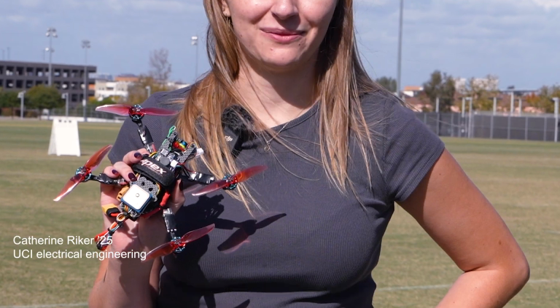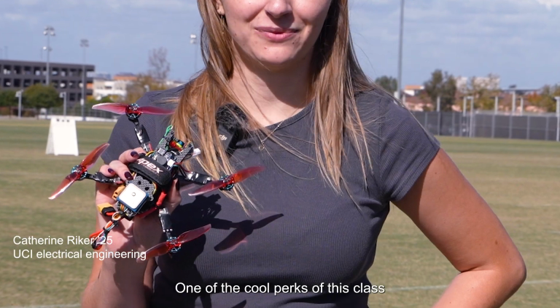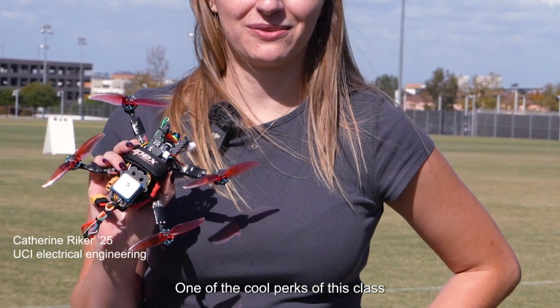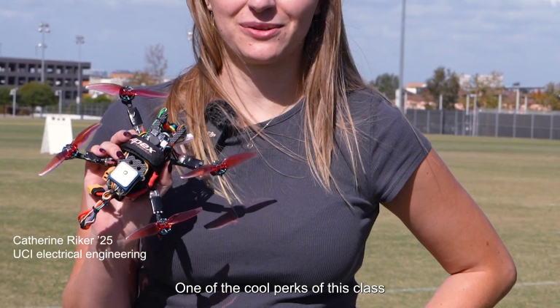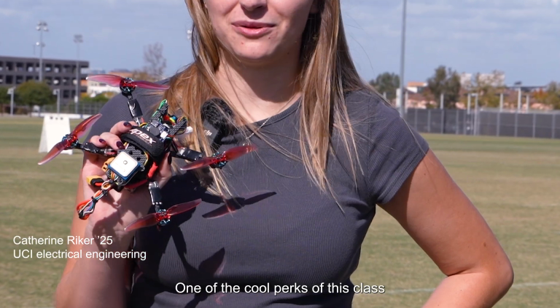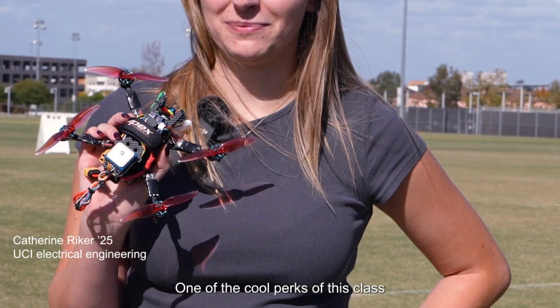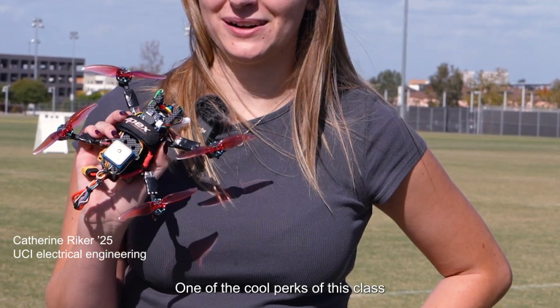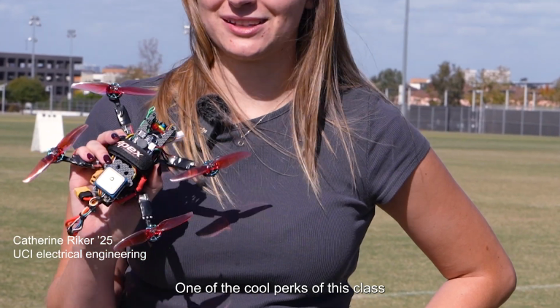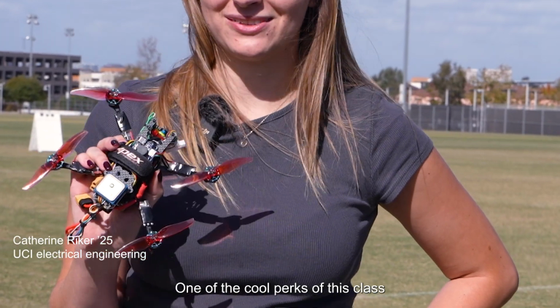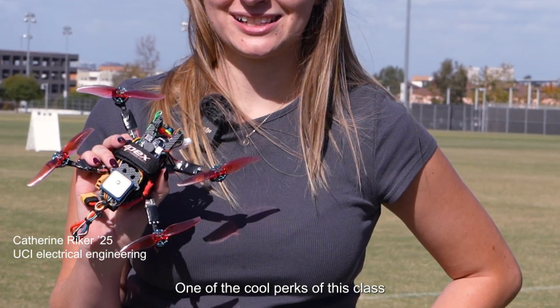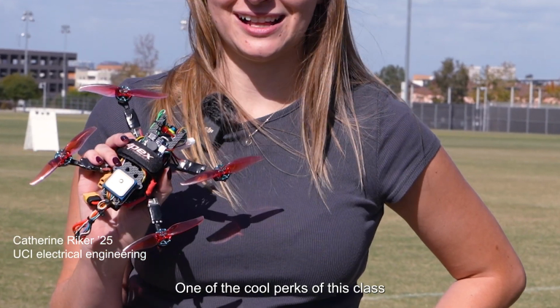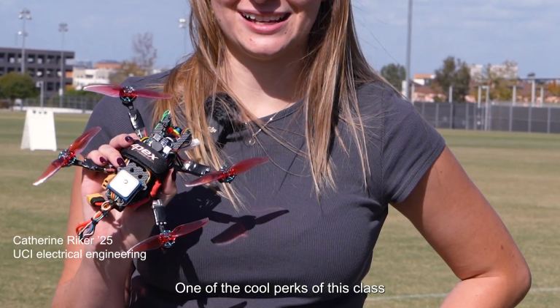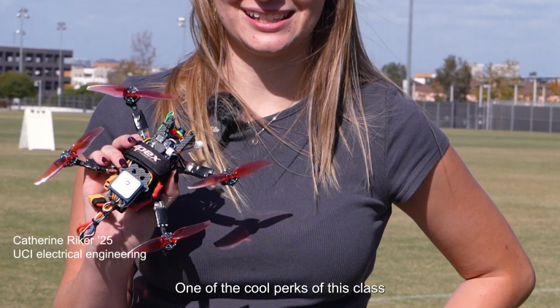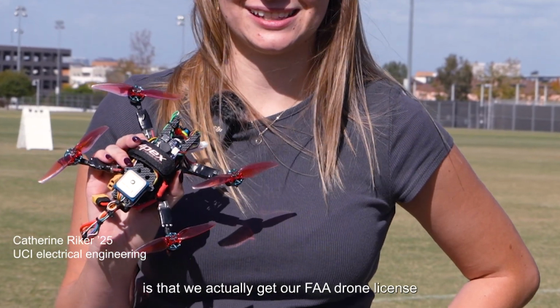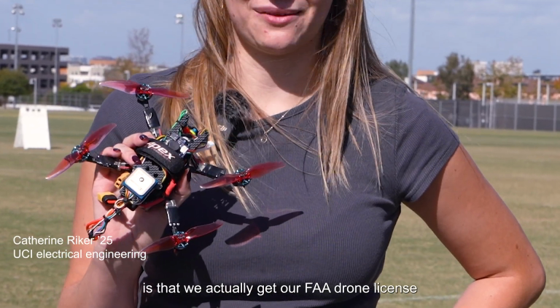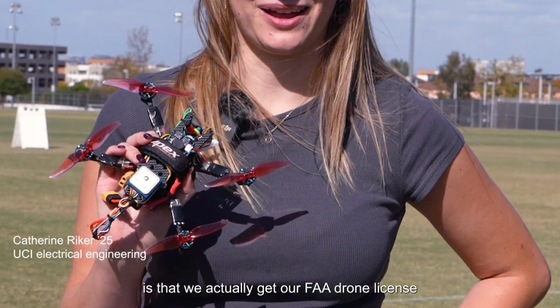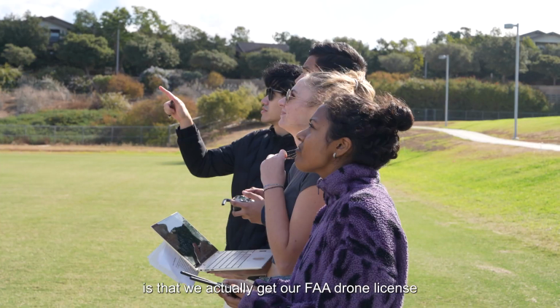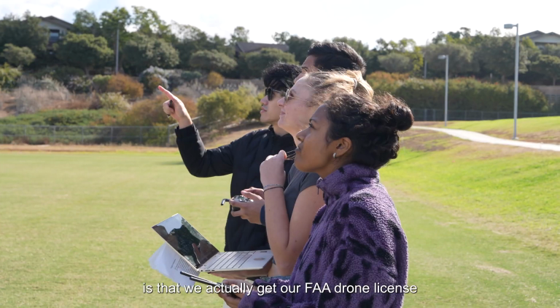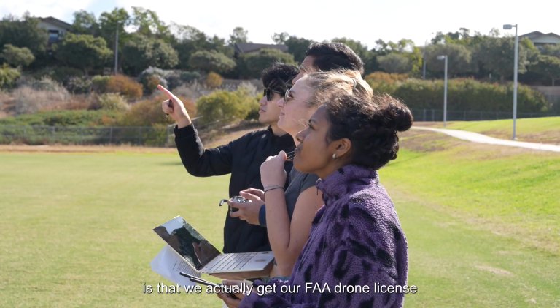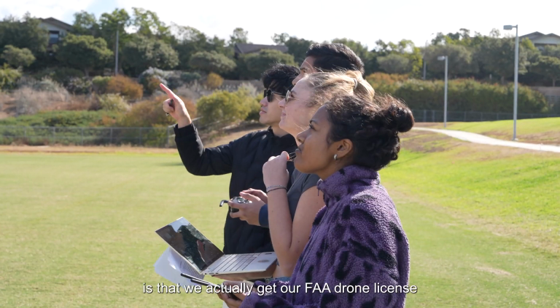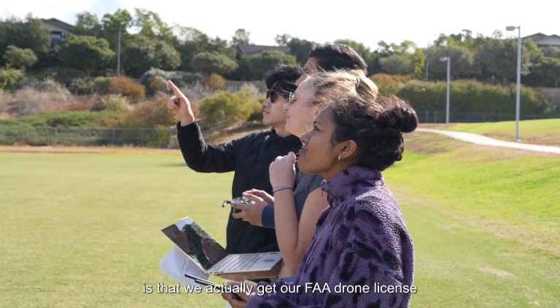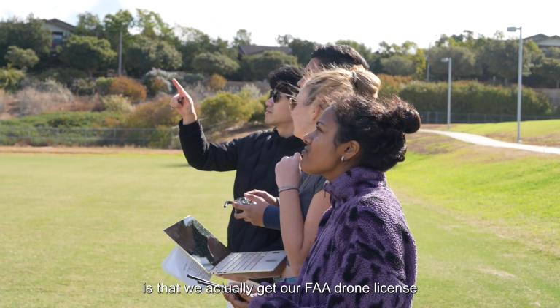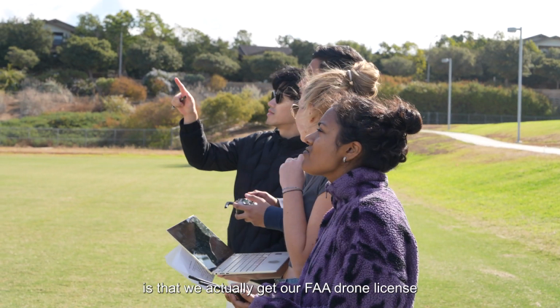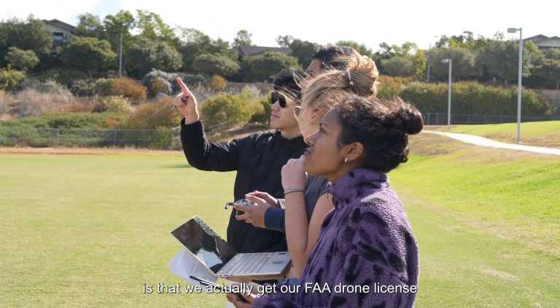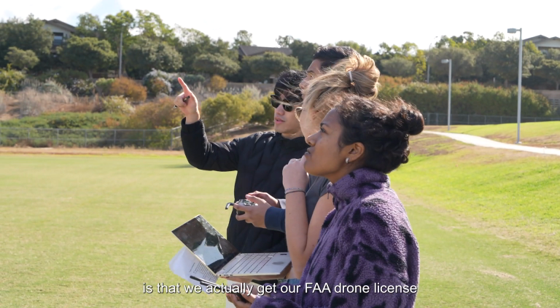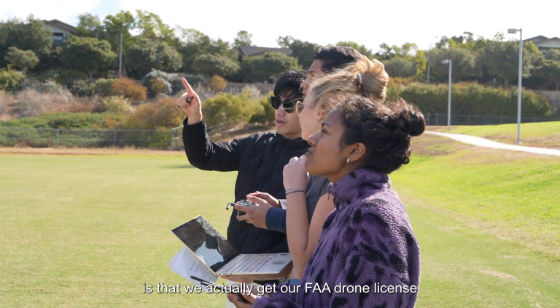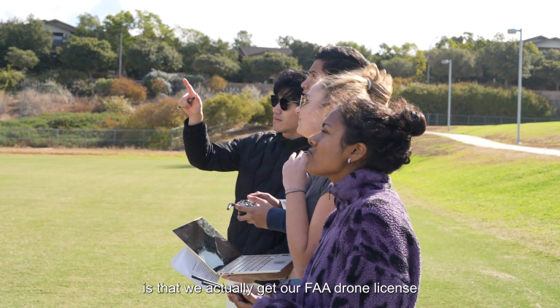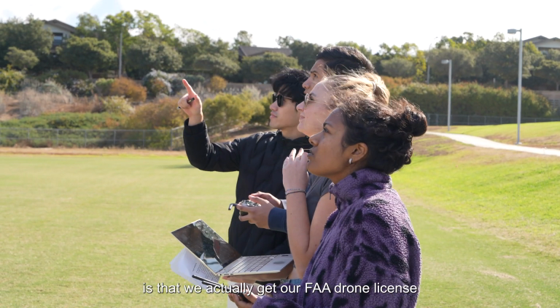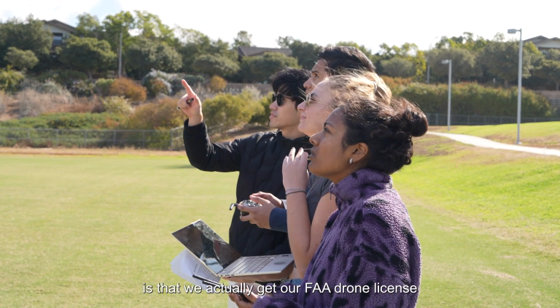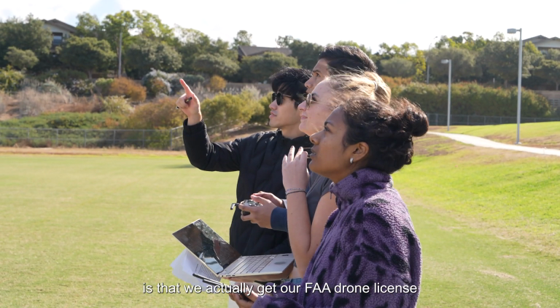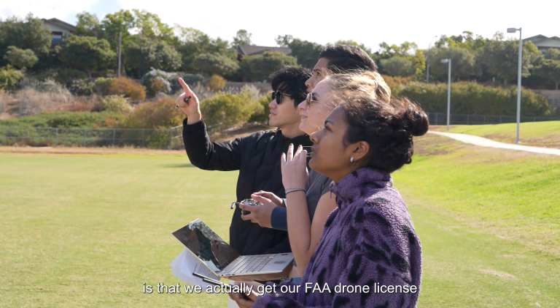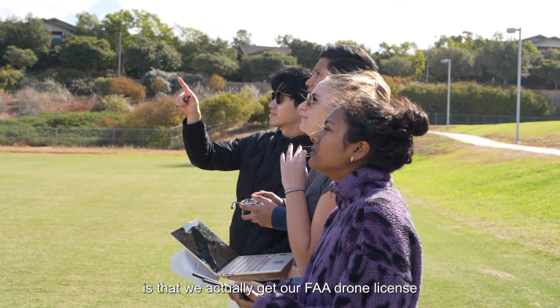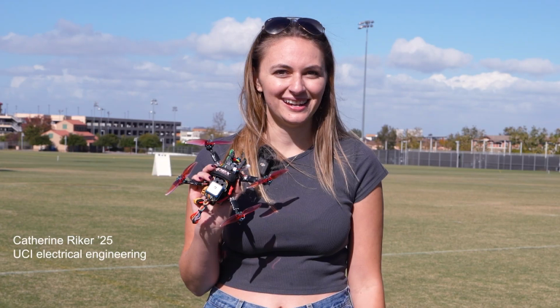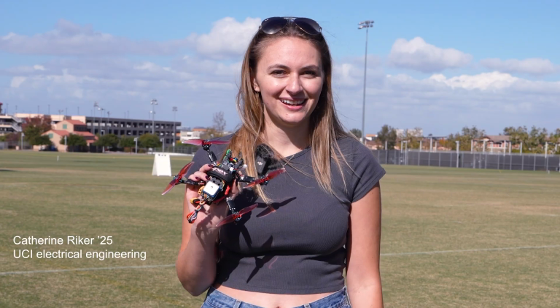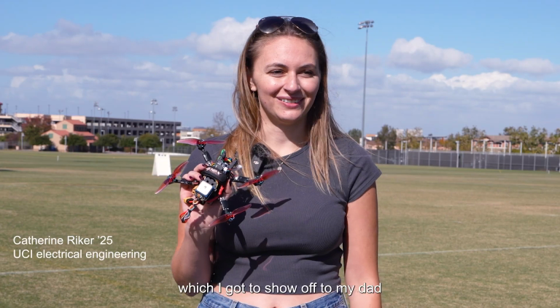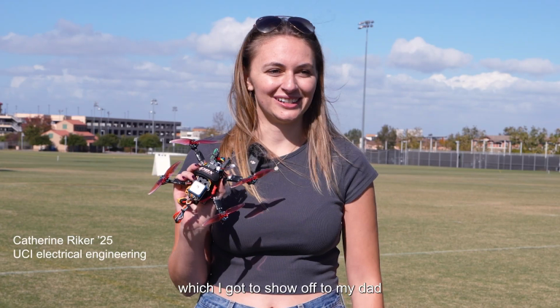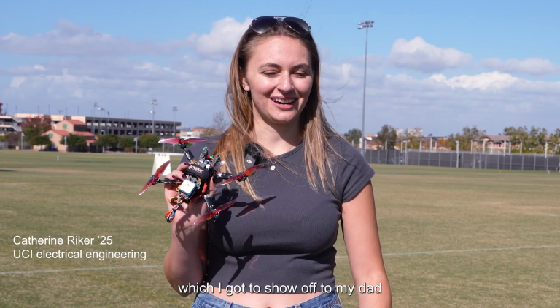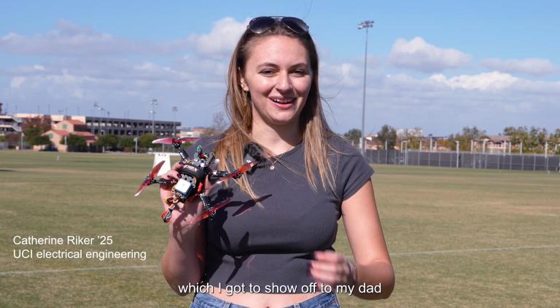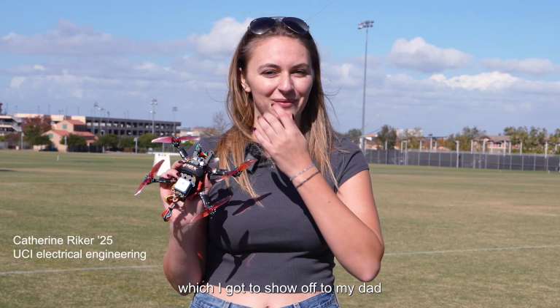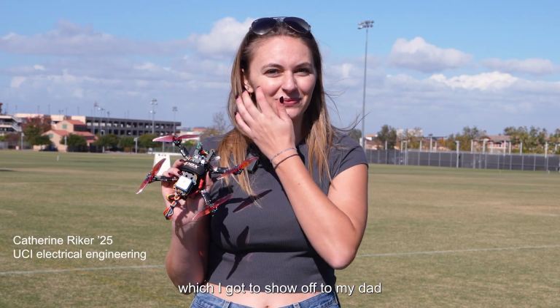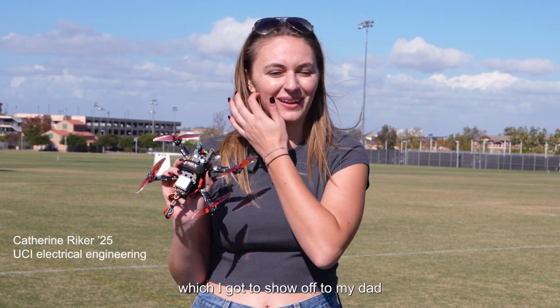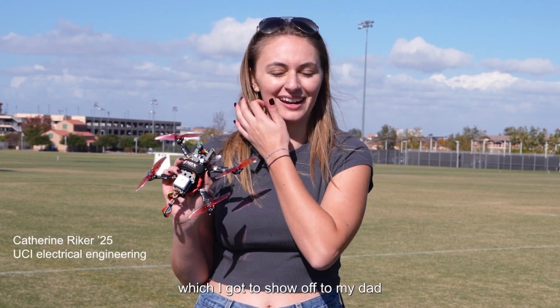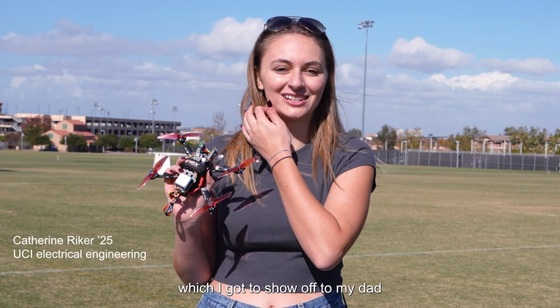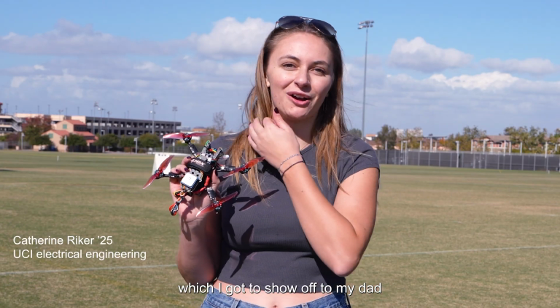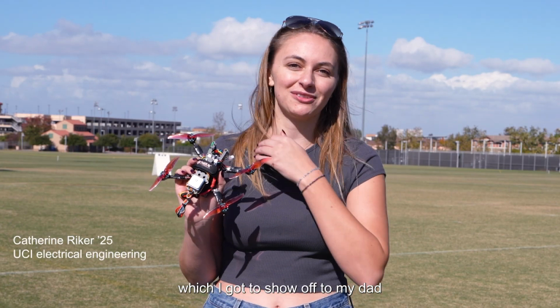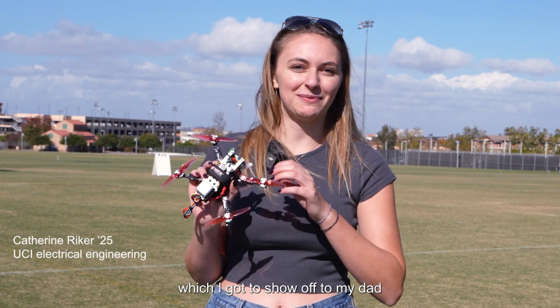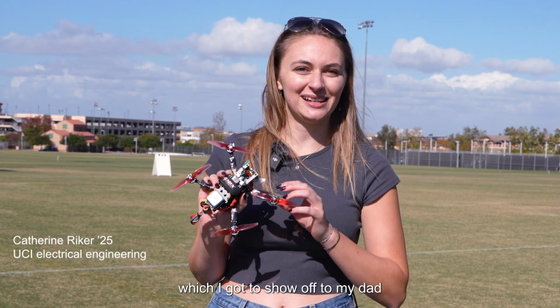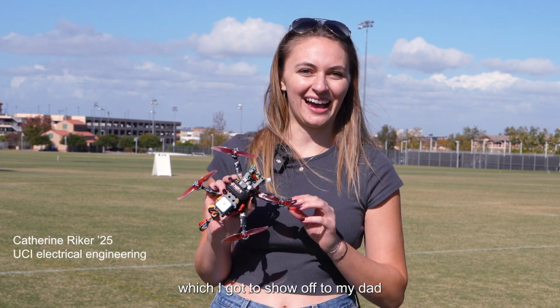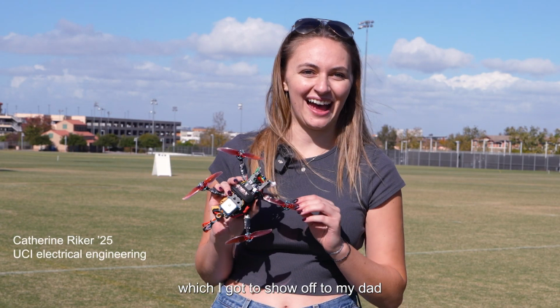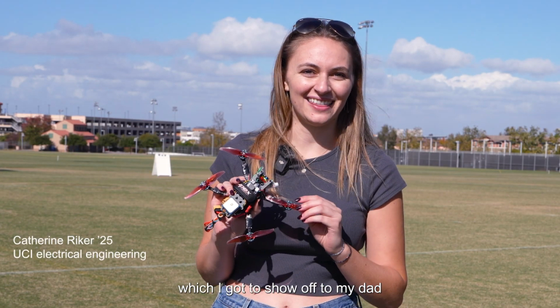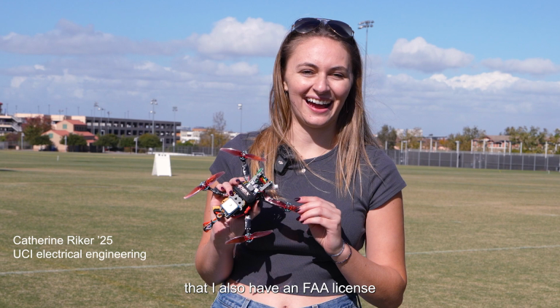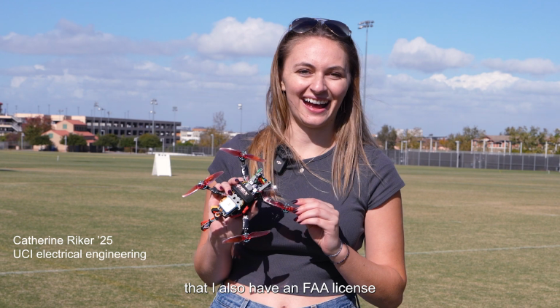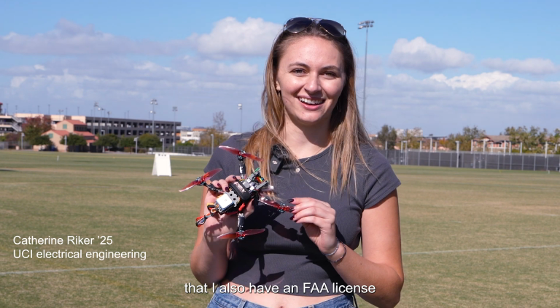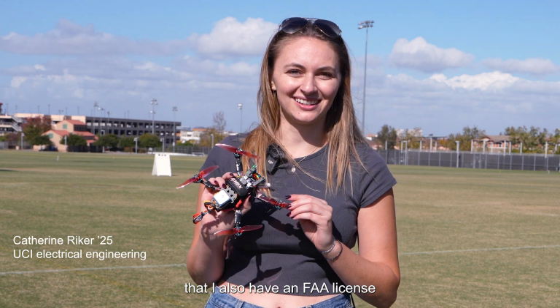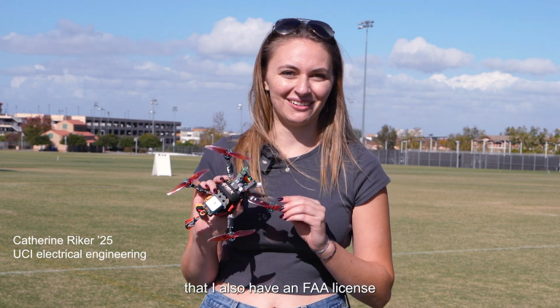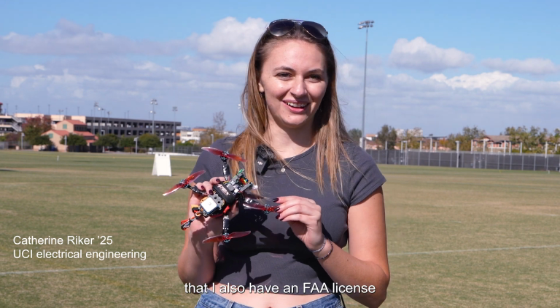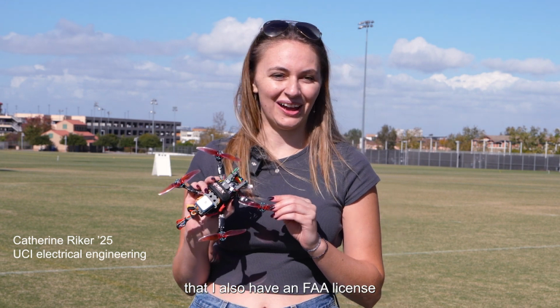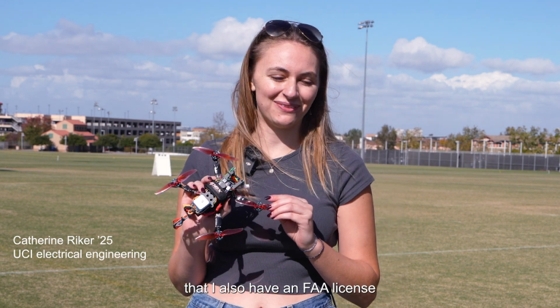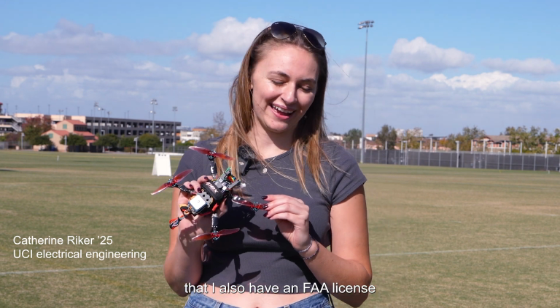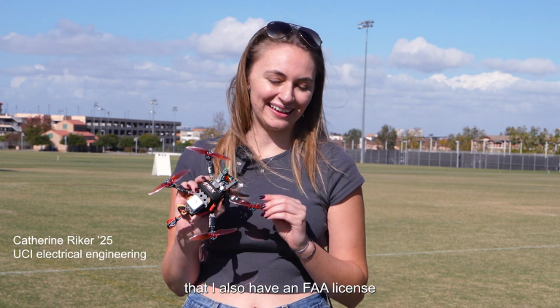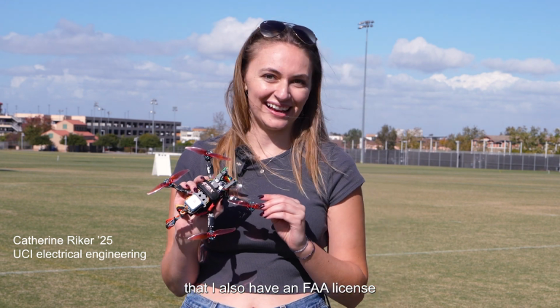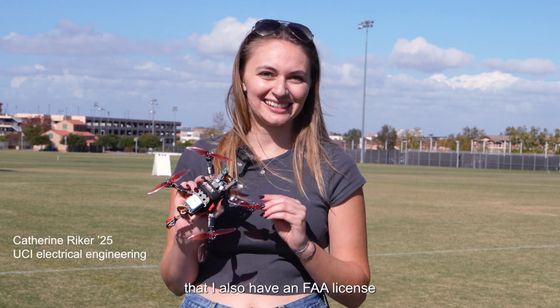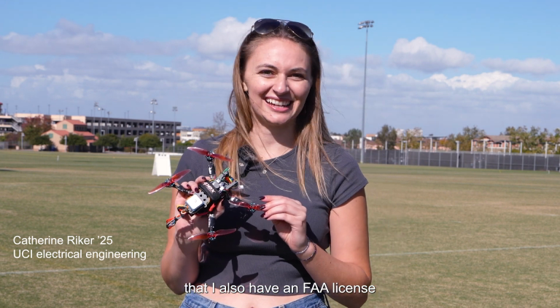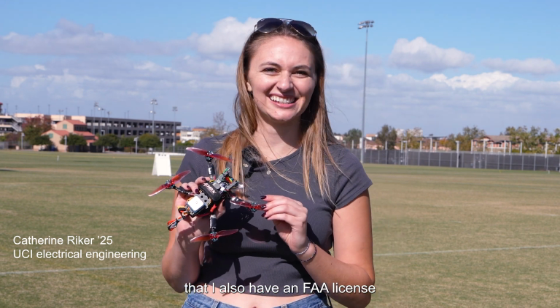One of the cool perks of this class is that we actually get our FAA drone license, which I can show off to my dad that I also have an FAA license.